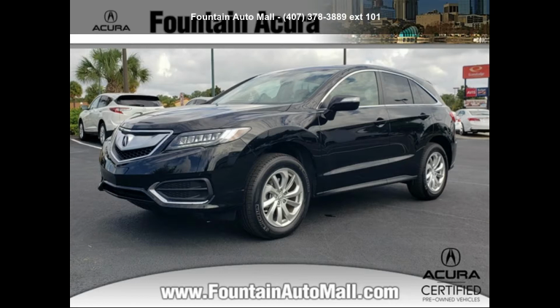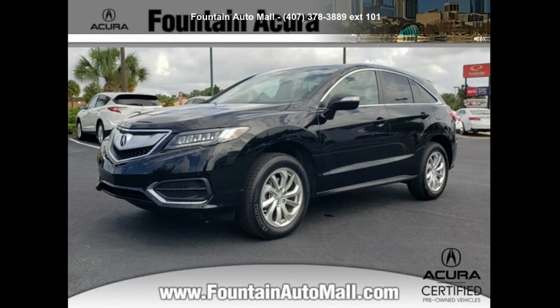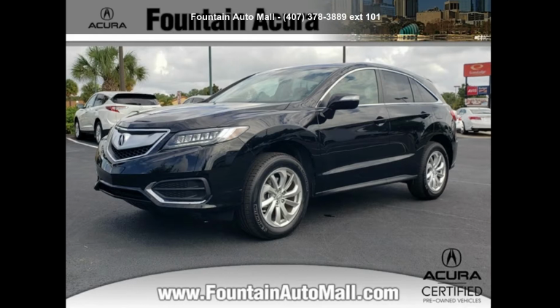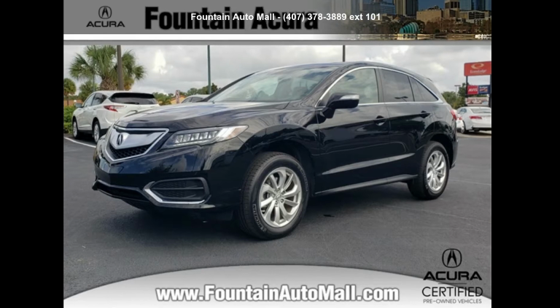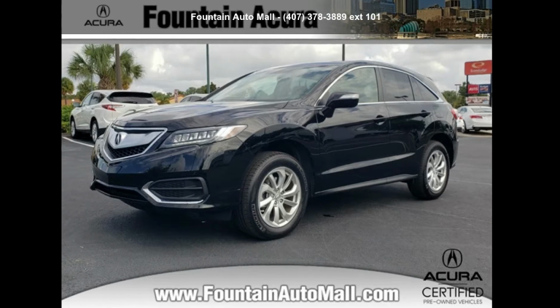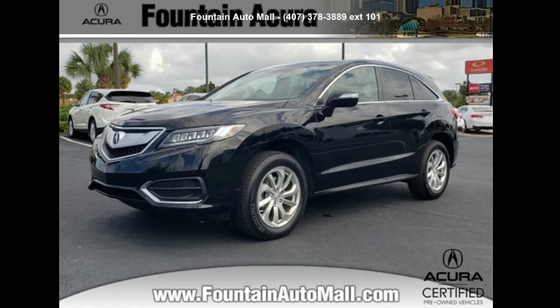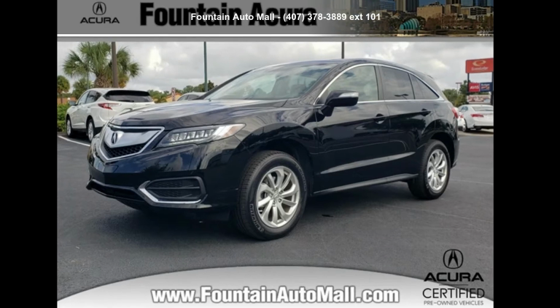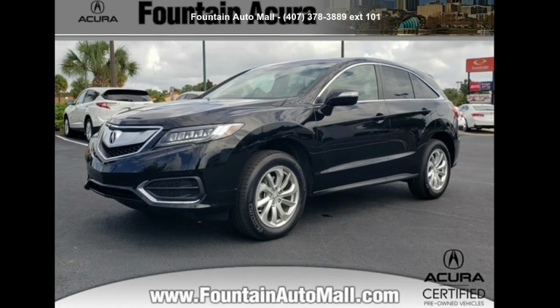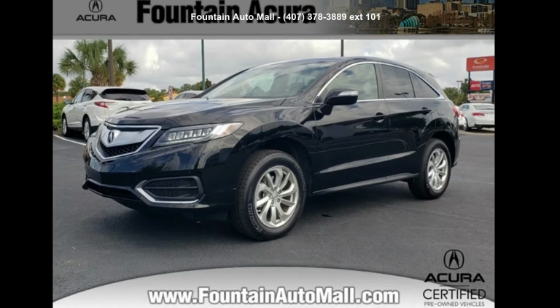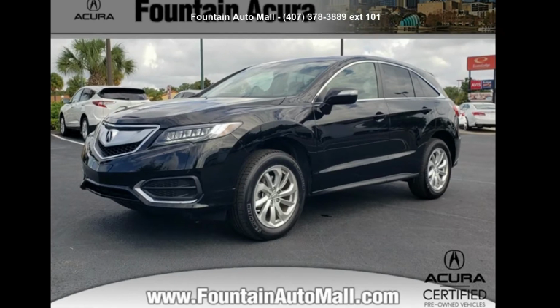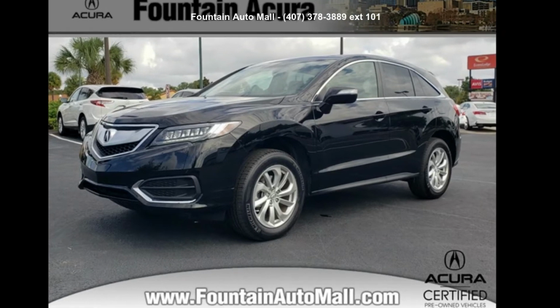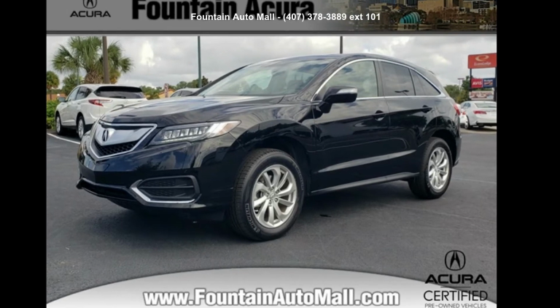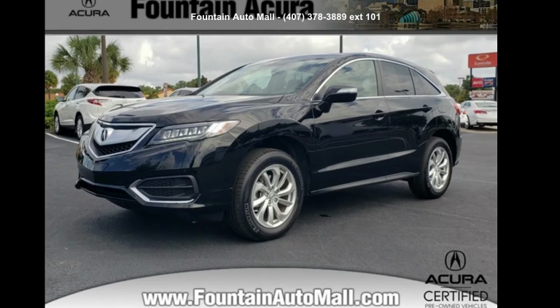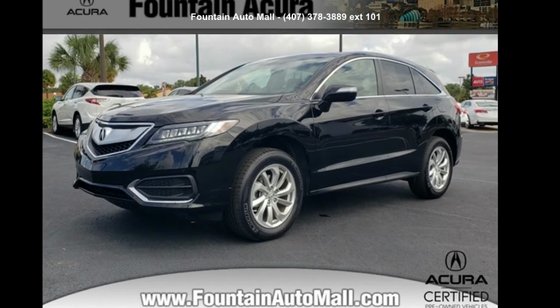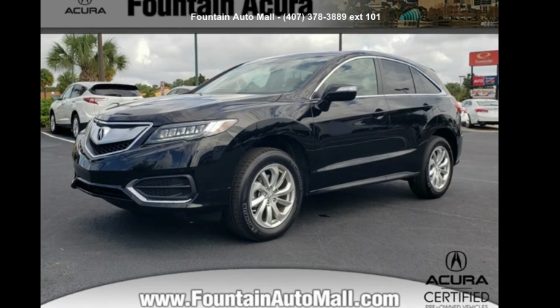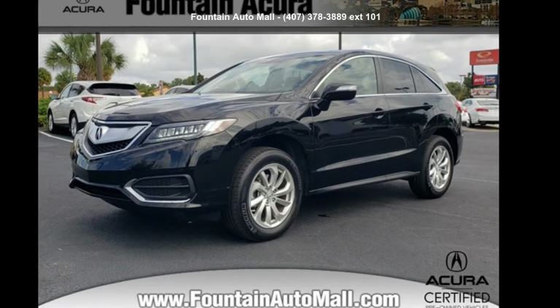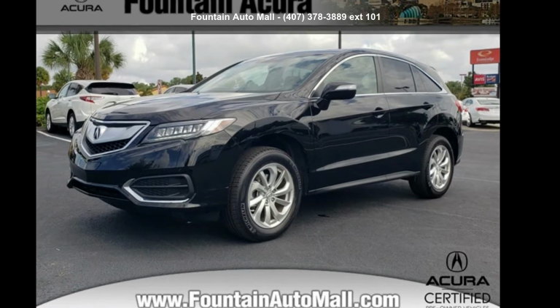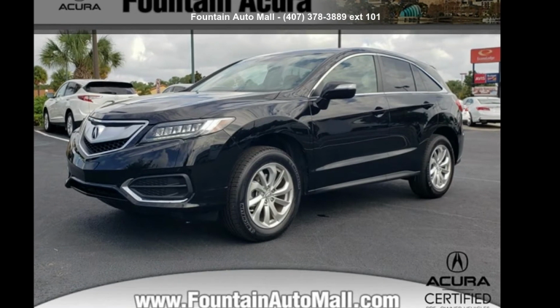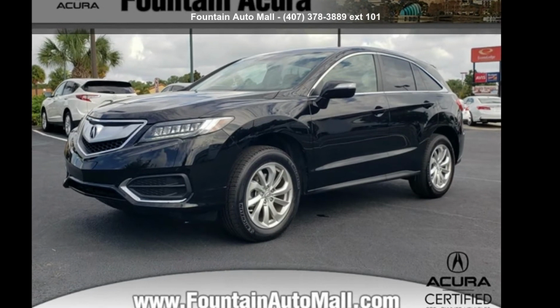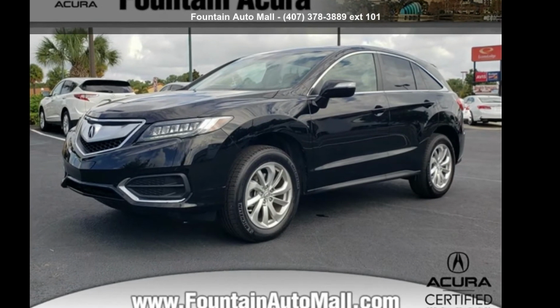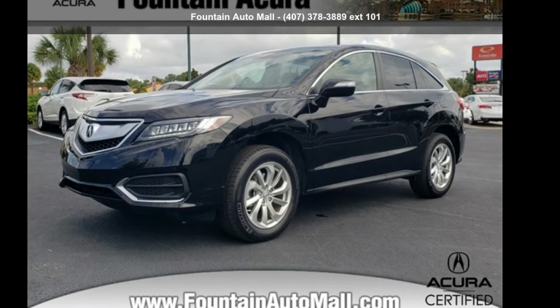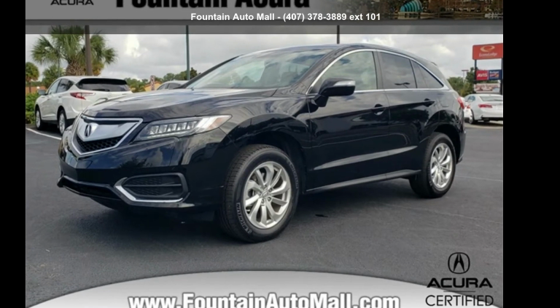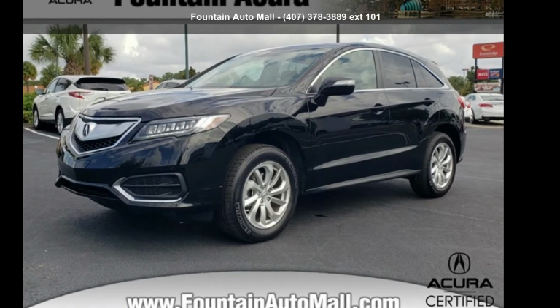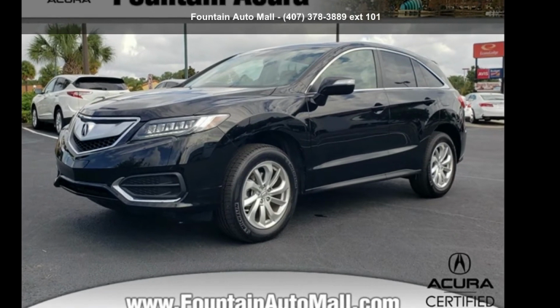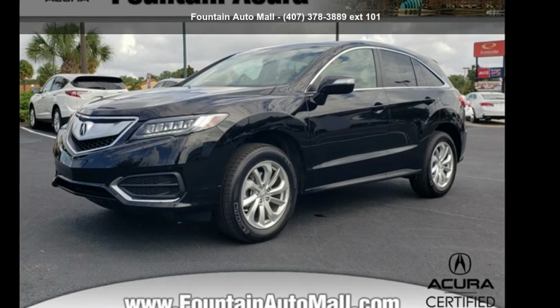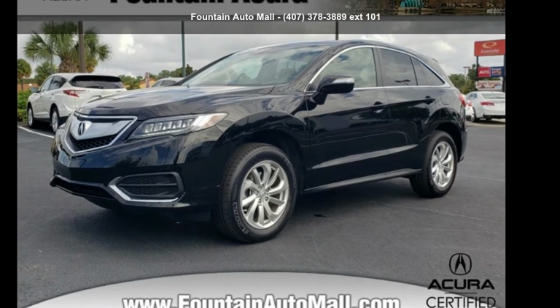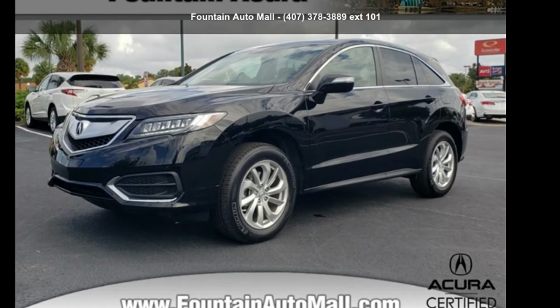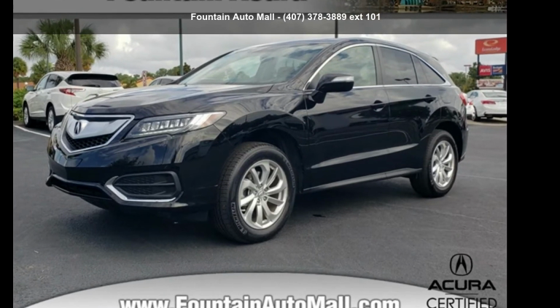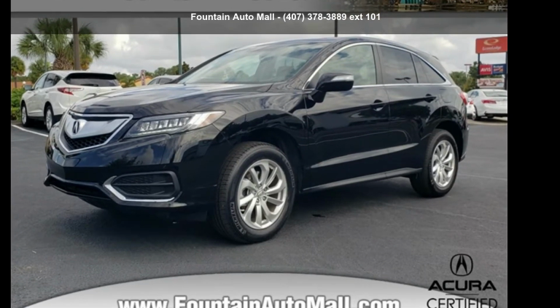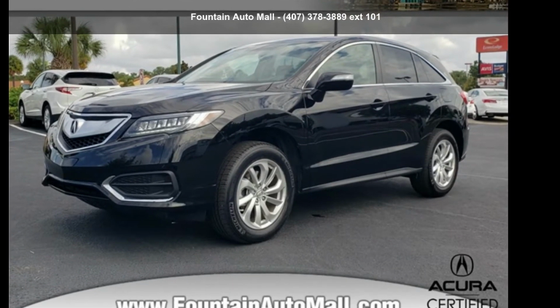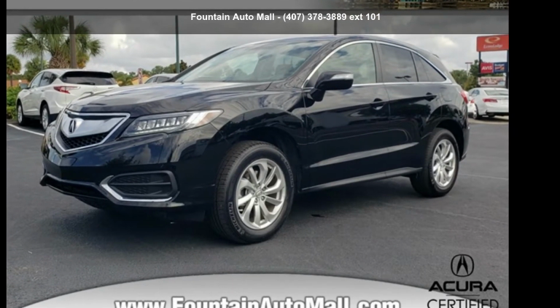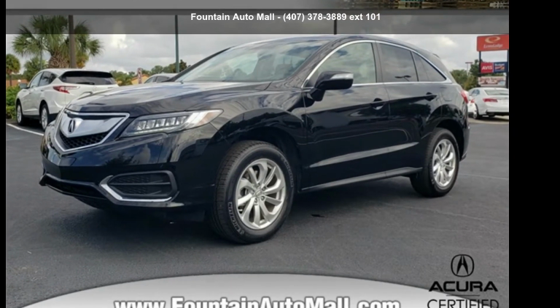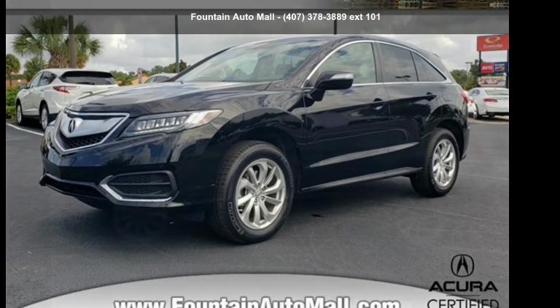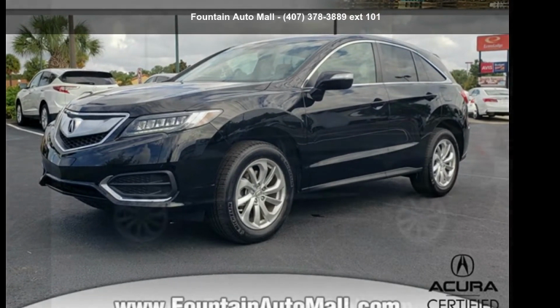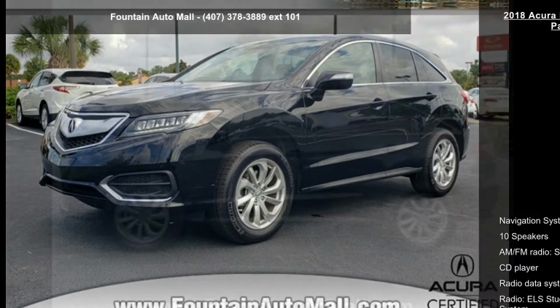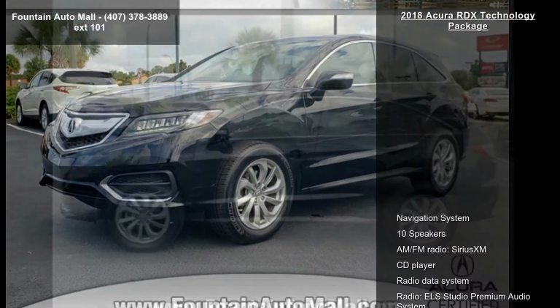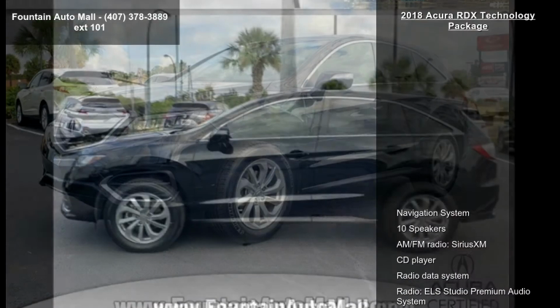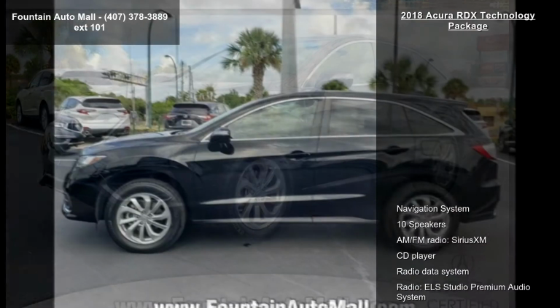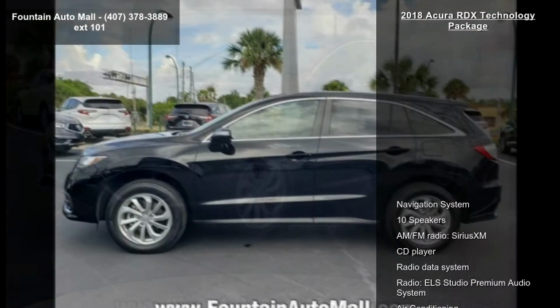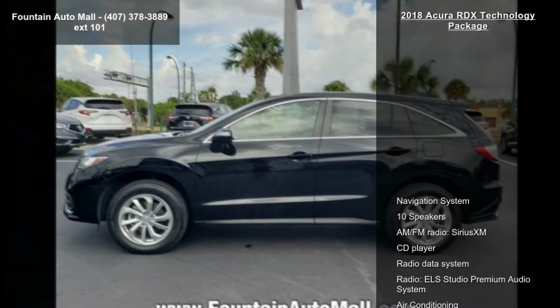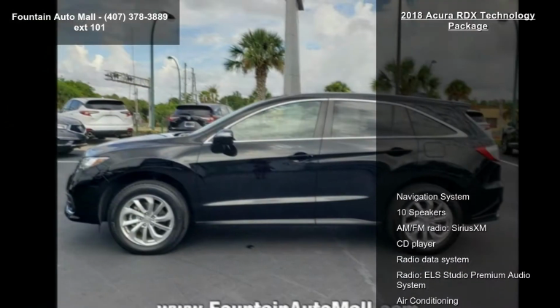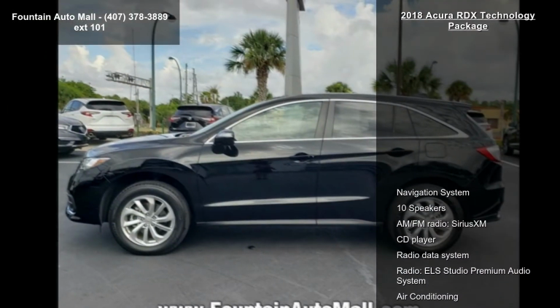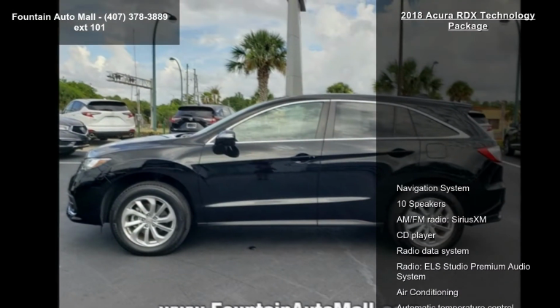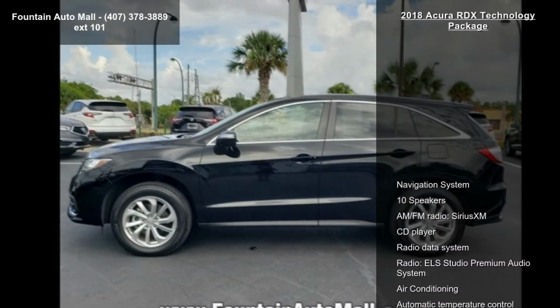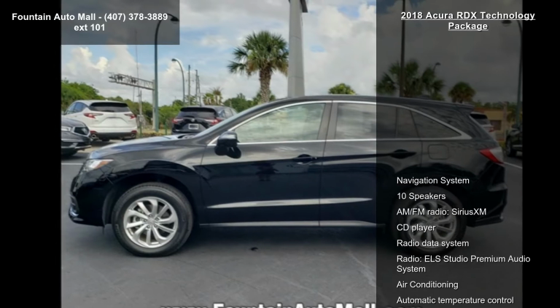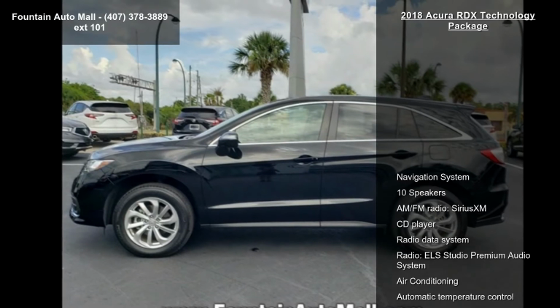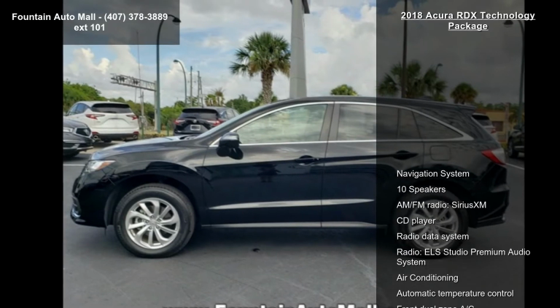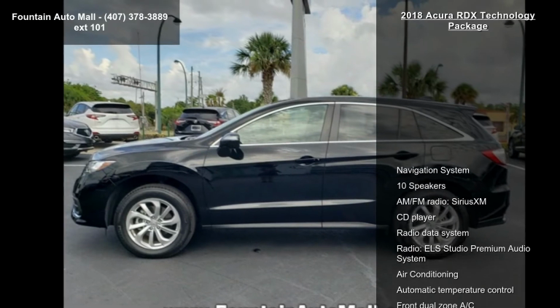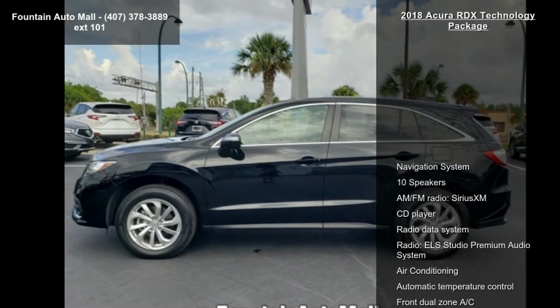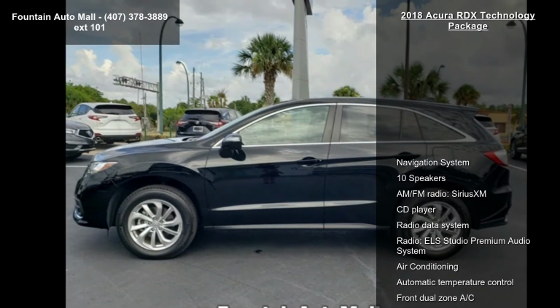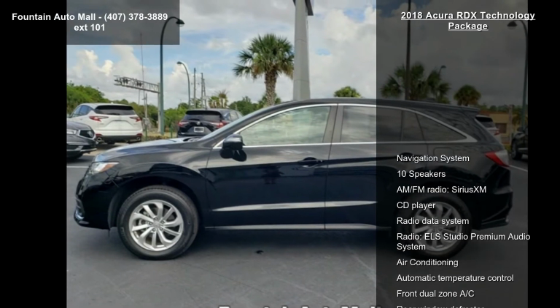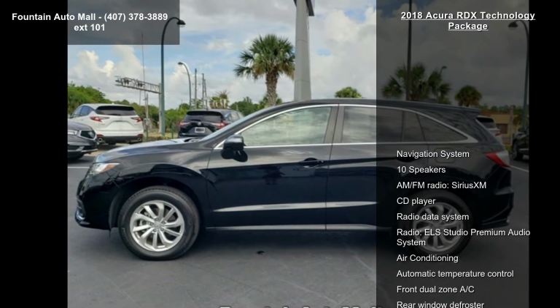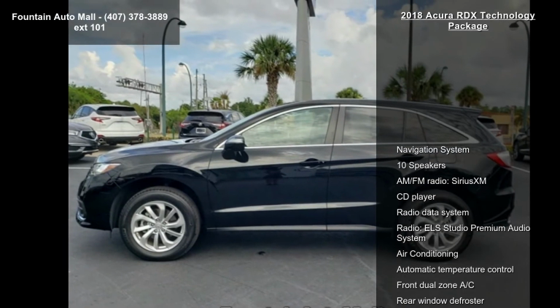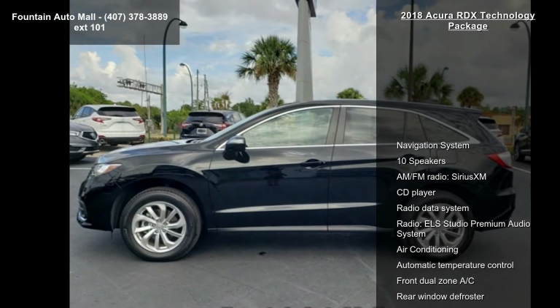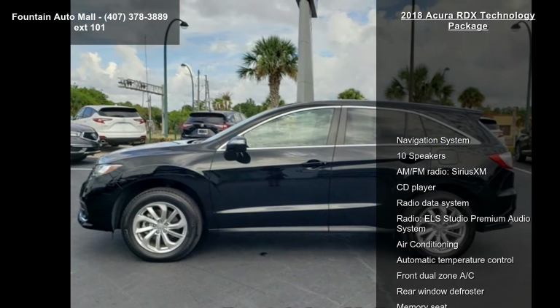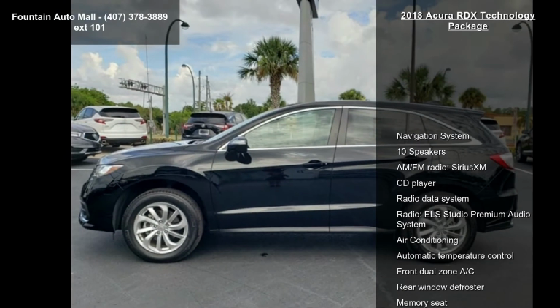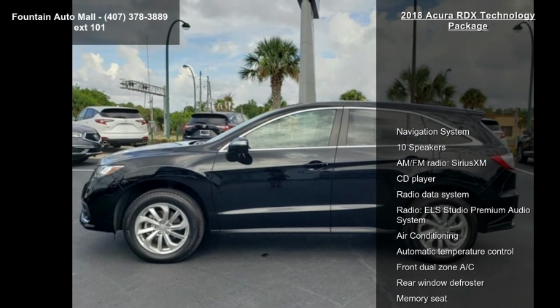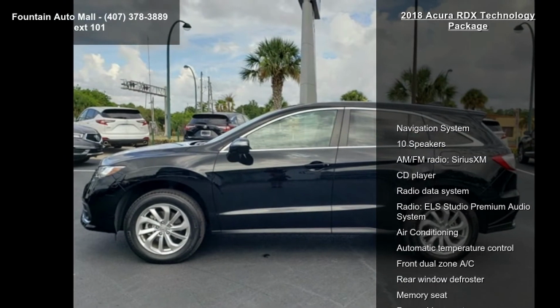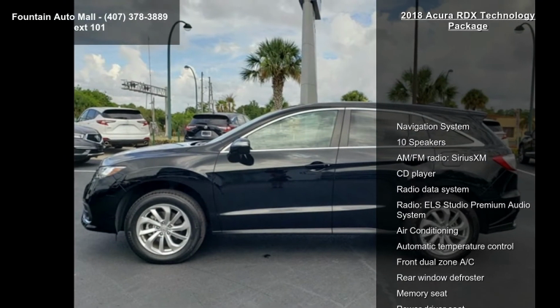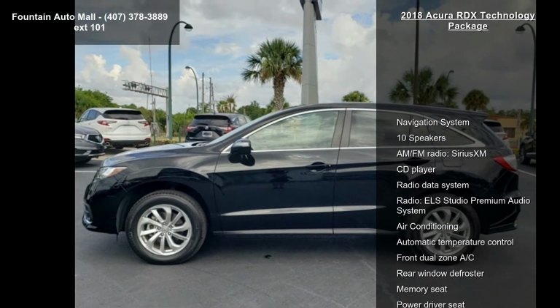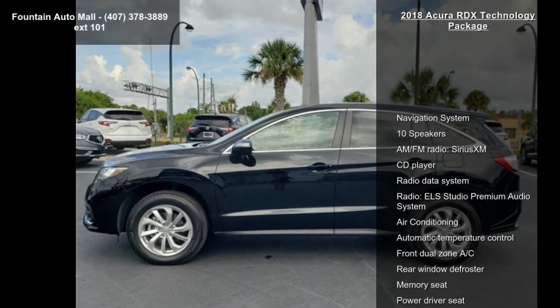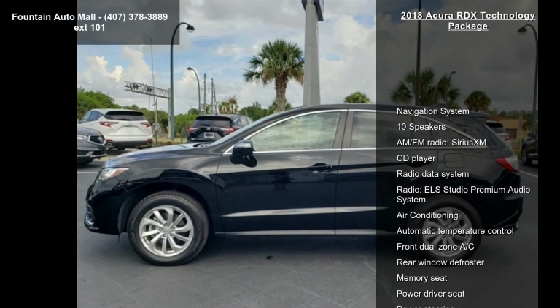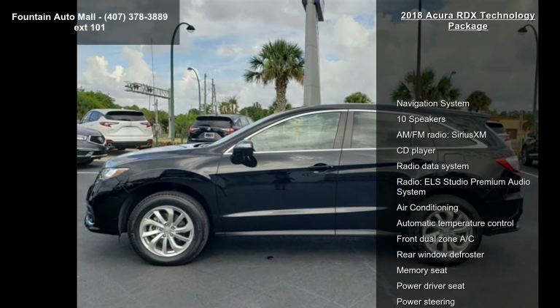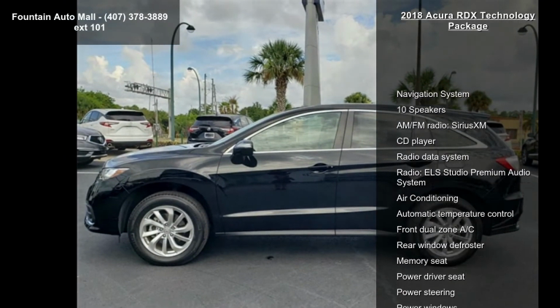Check out this Acura 2018 RDX Technology Package. If you are looking for a first class ride, you have found it.